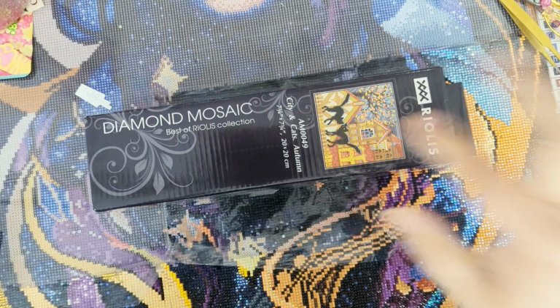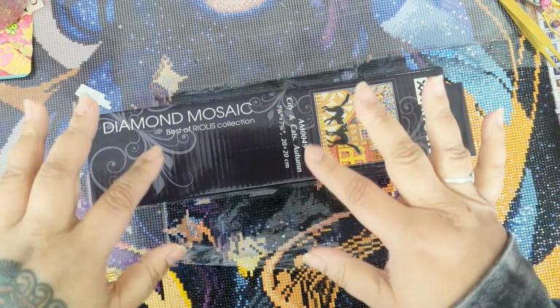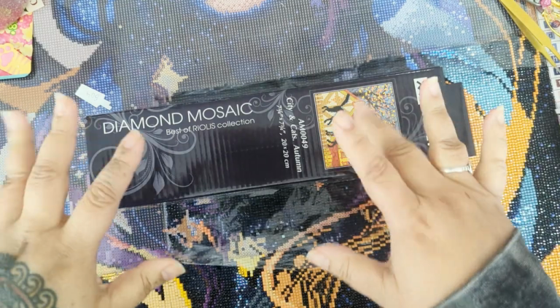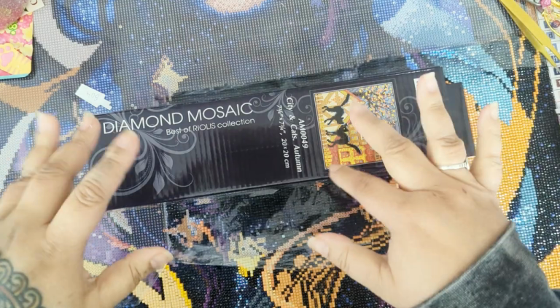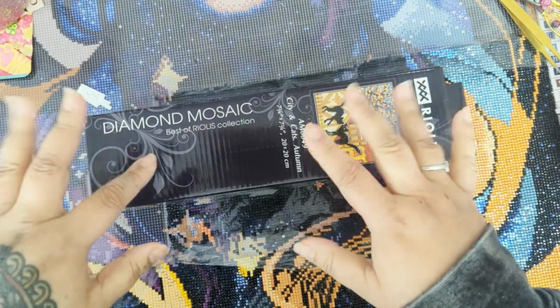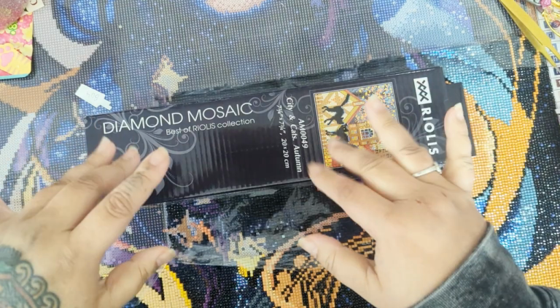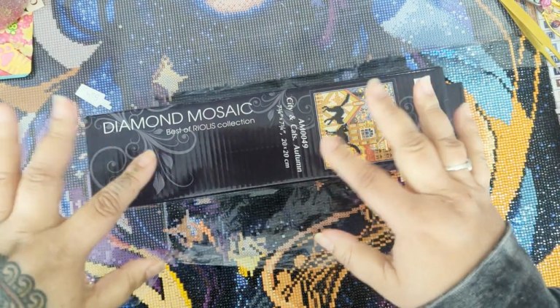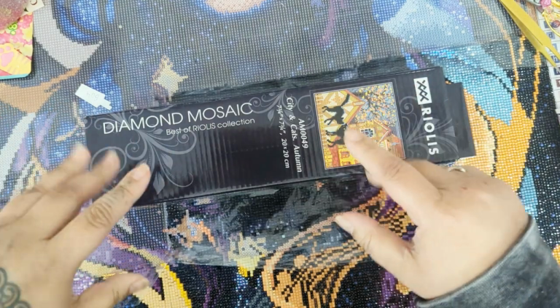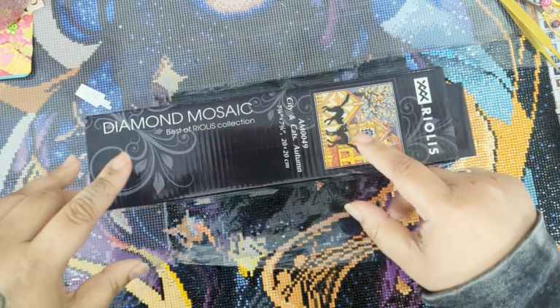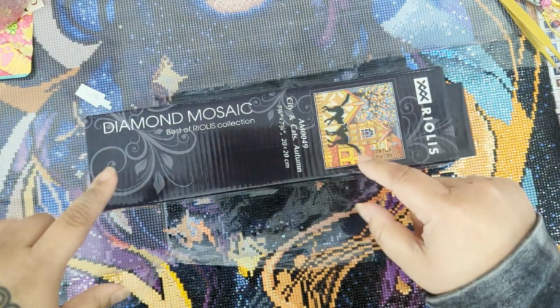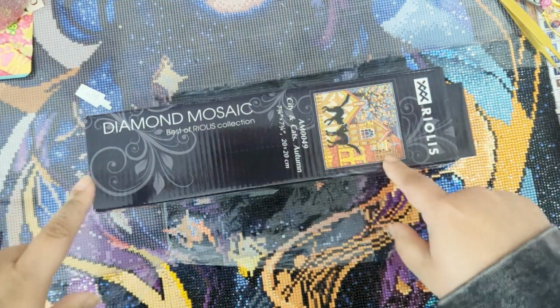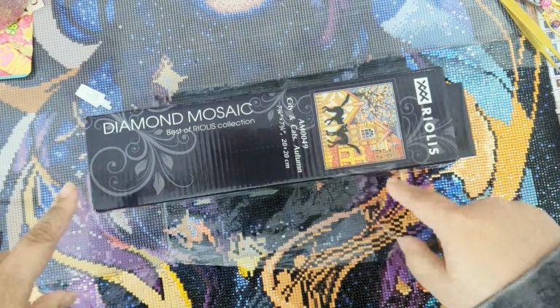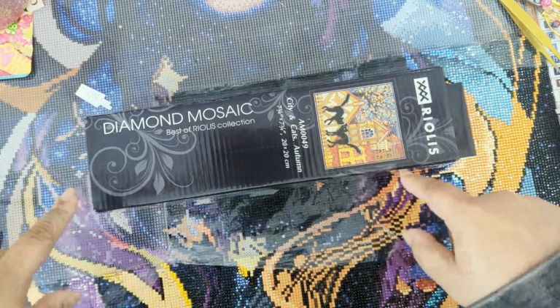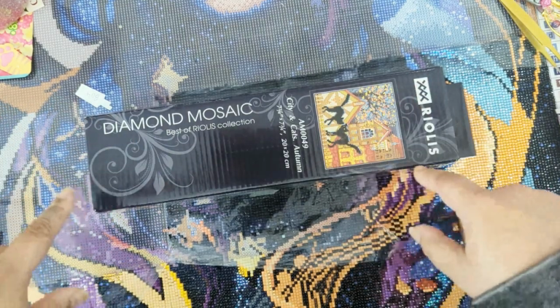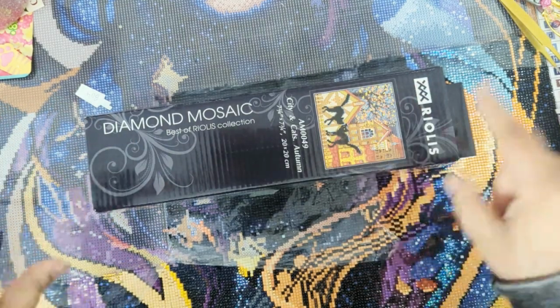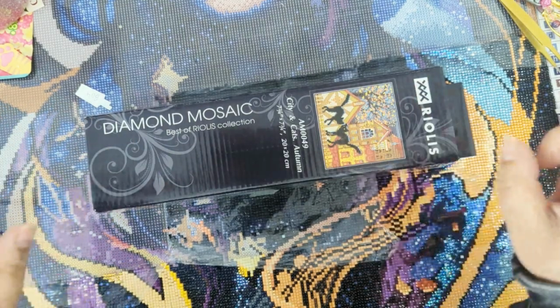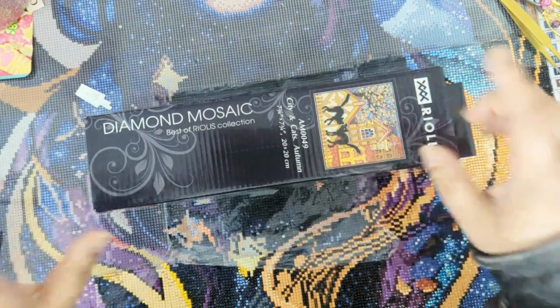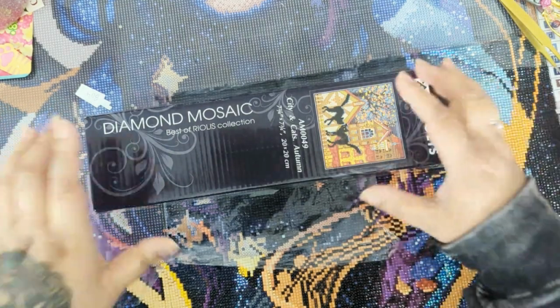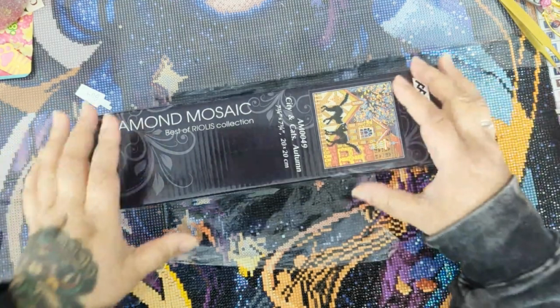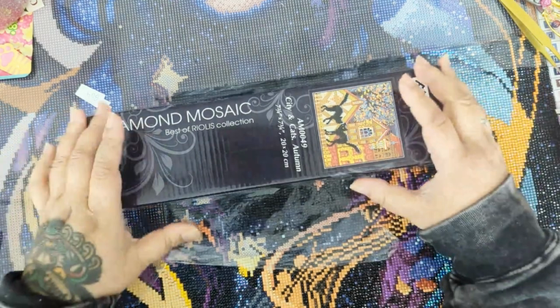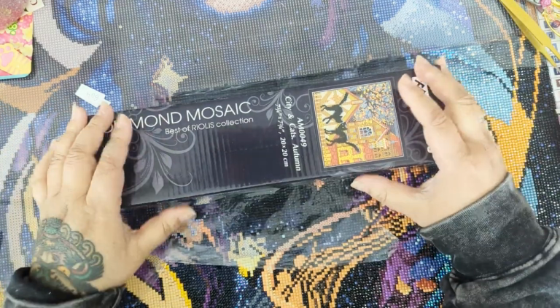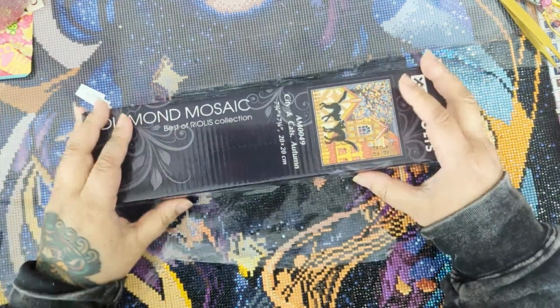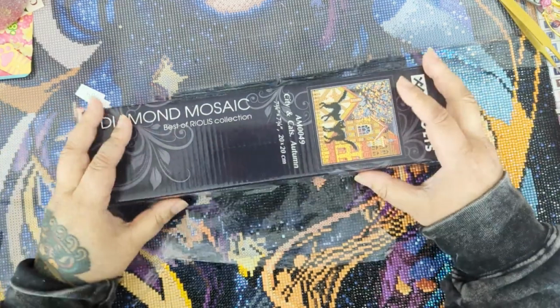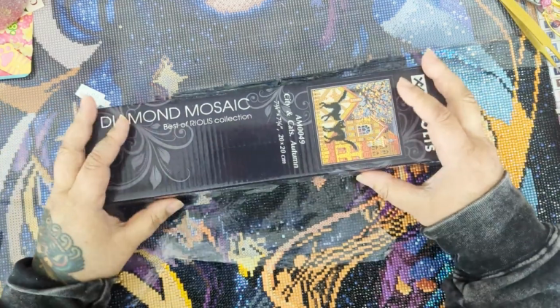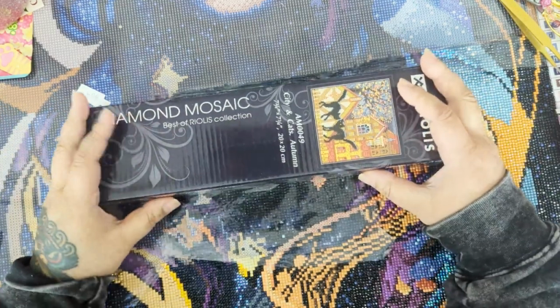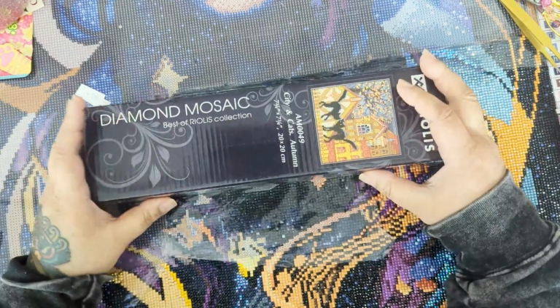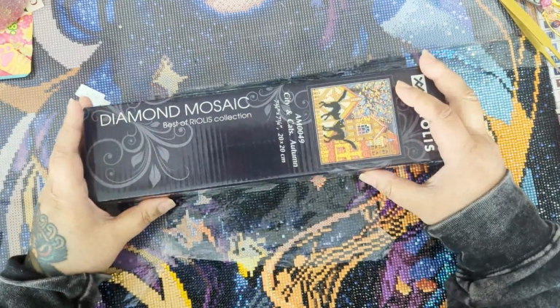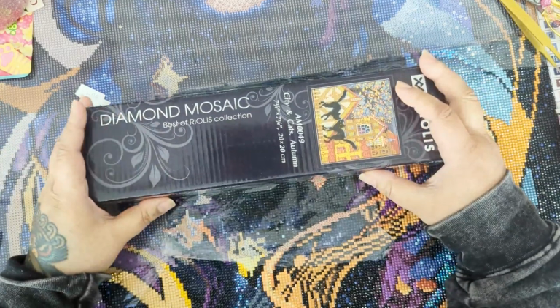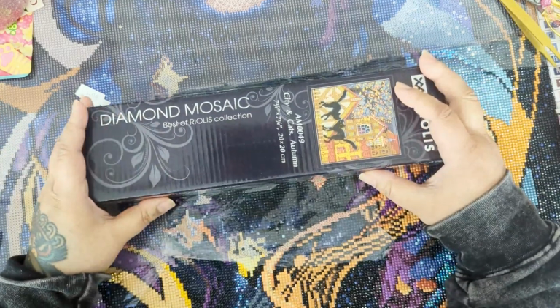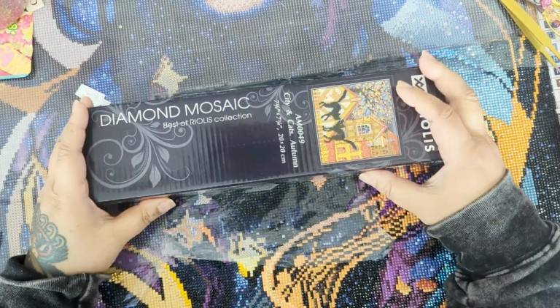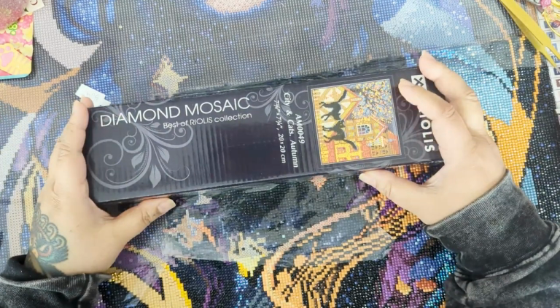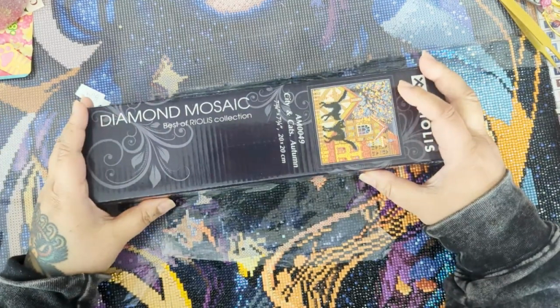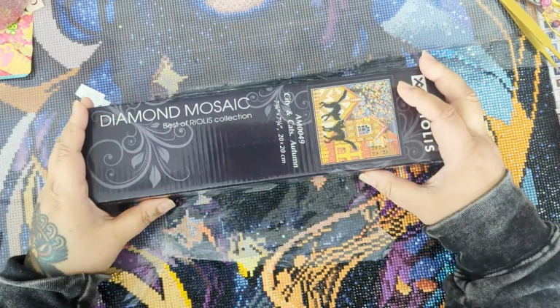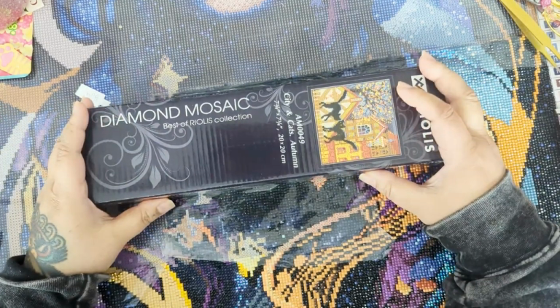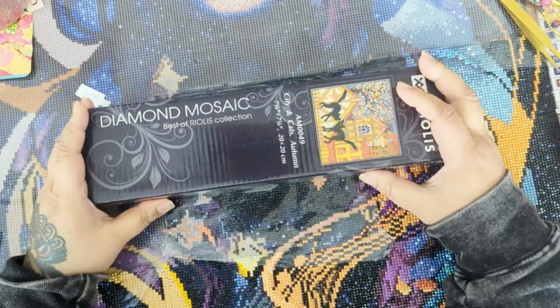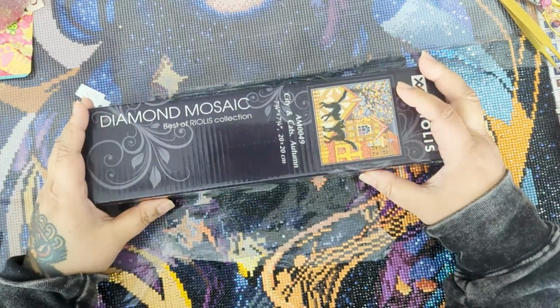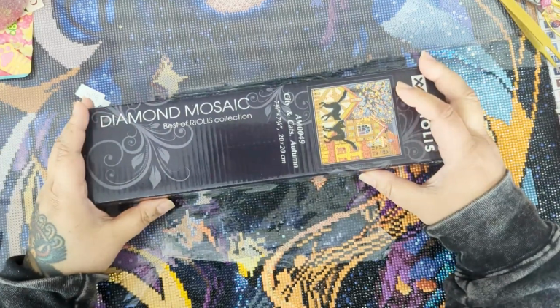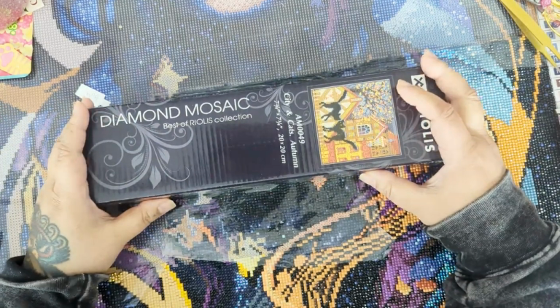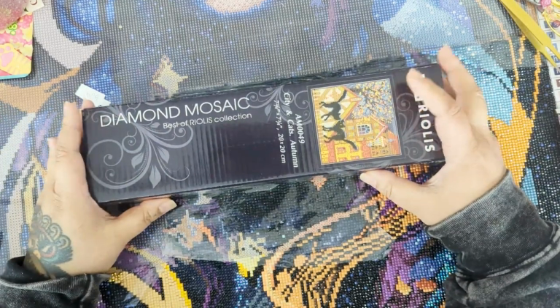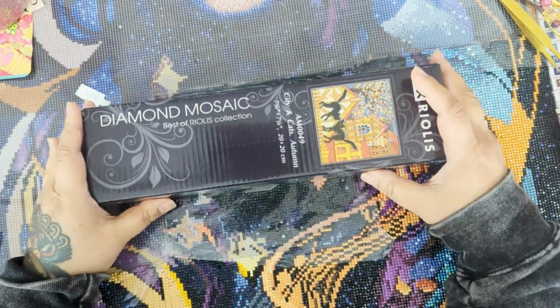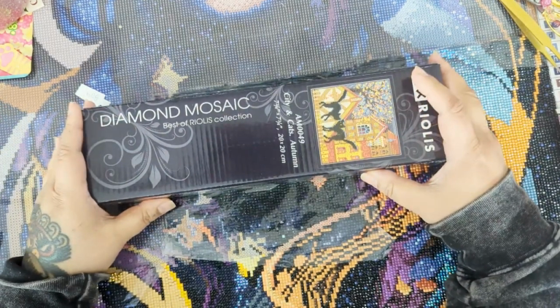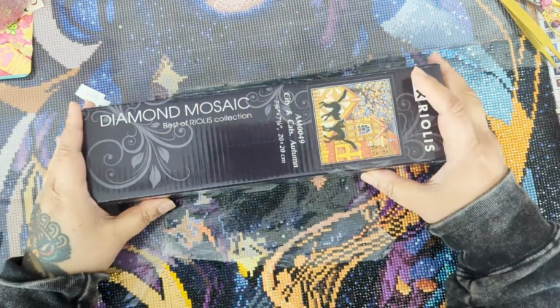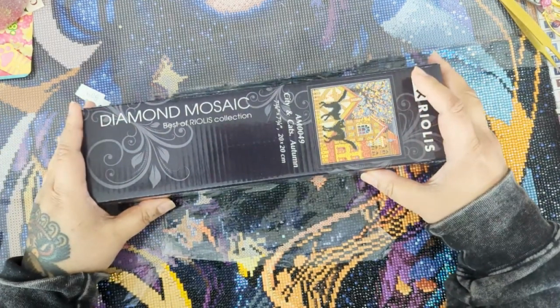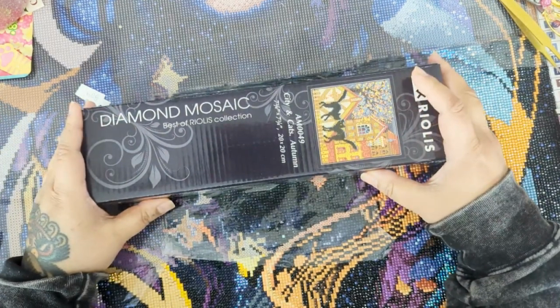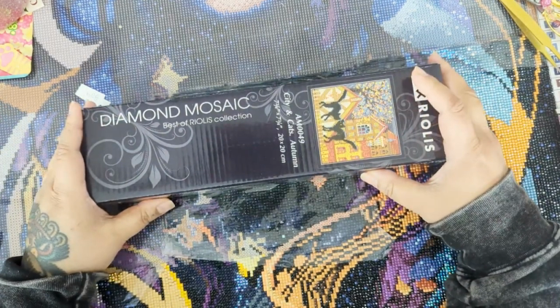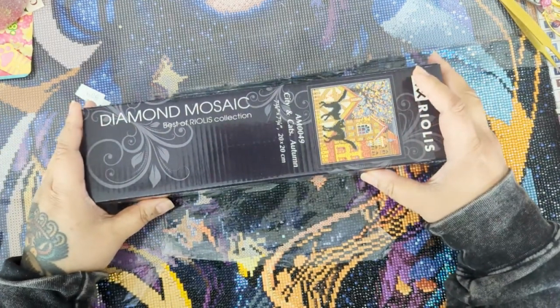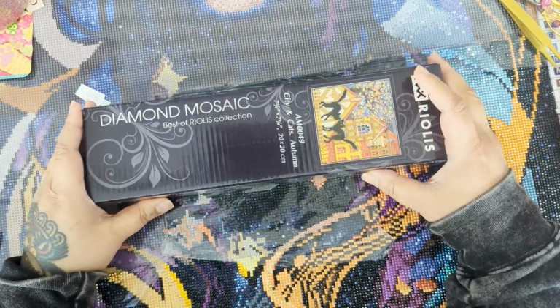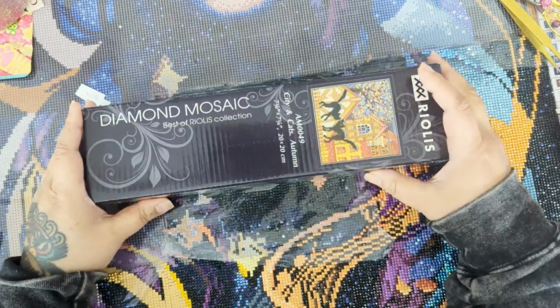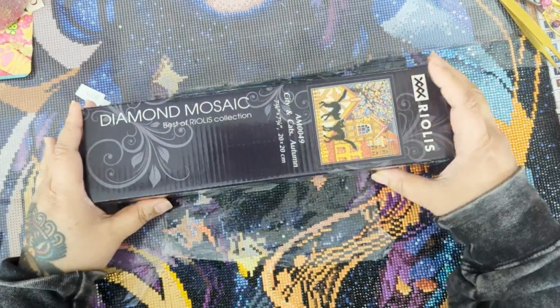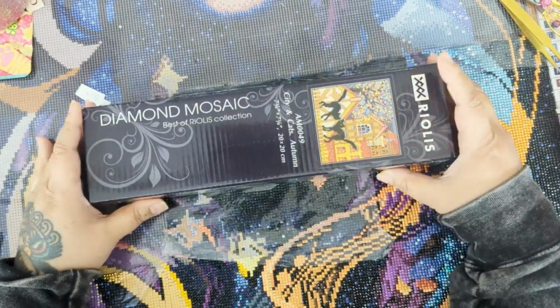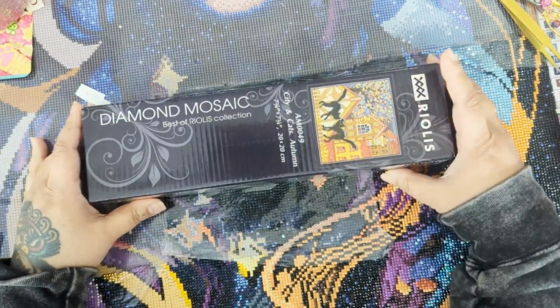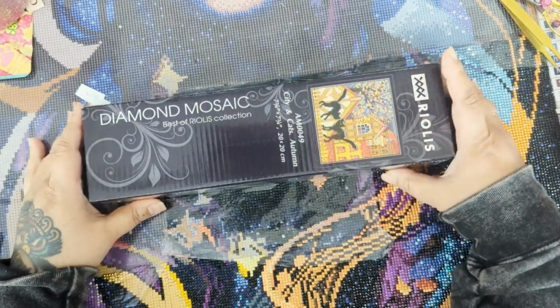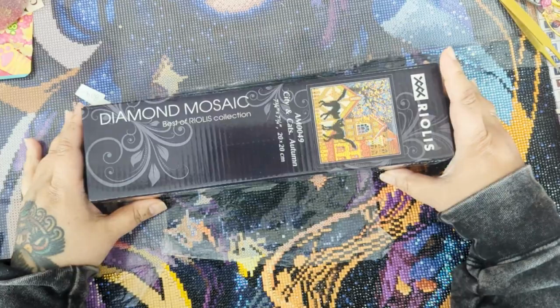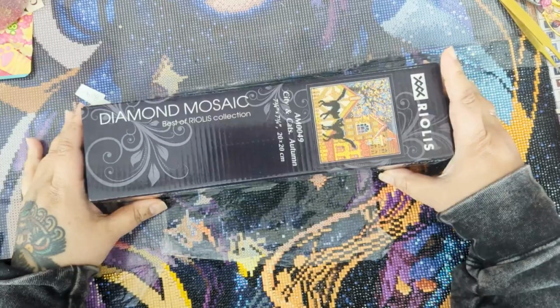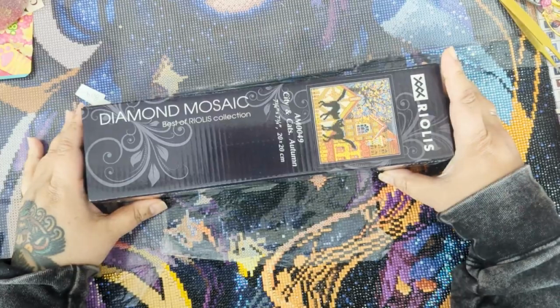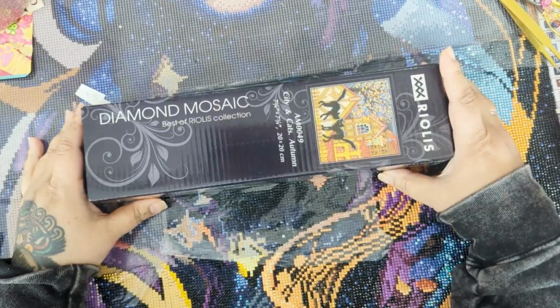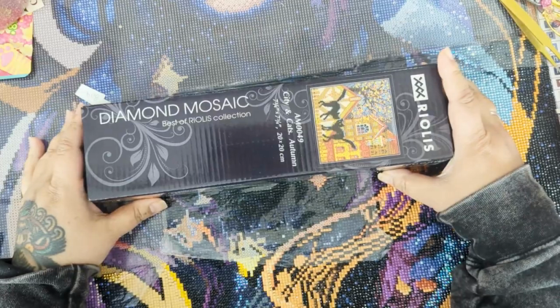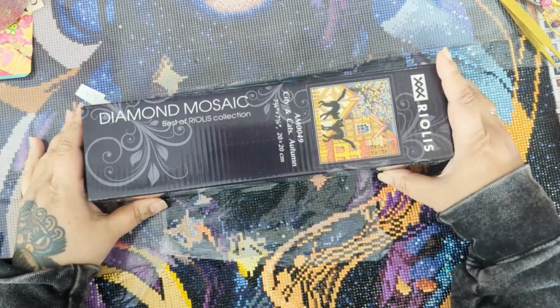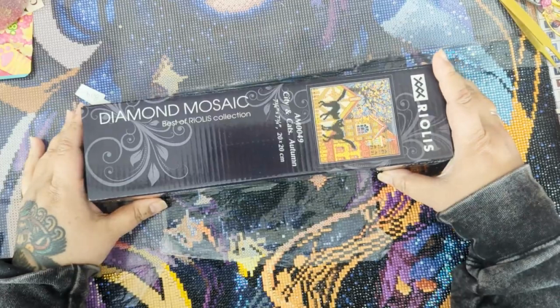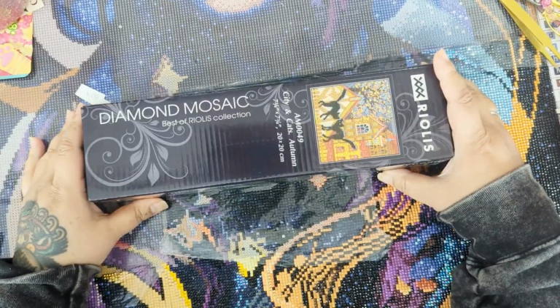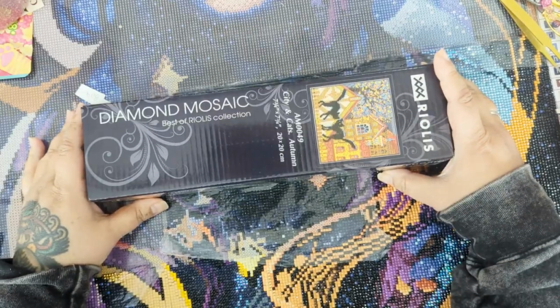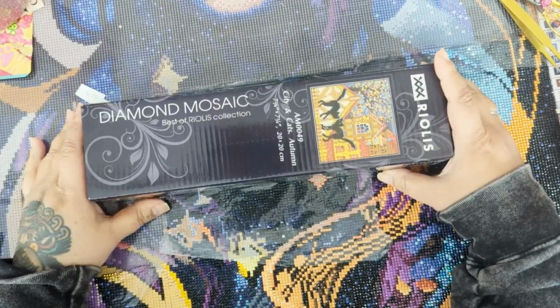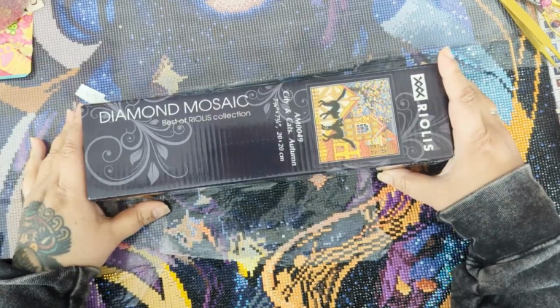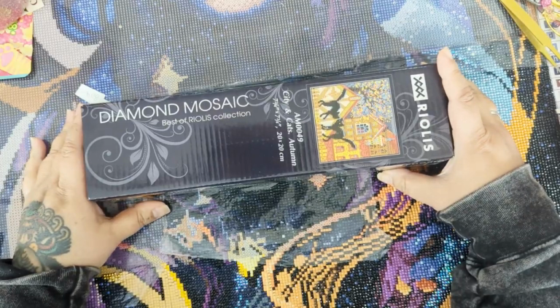Hello my lovely Fart Faces! Today we're going to be unboxing the smallest diamond painting I've ever seen in my whole entire life up close.